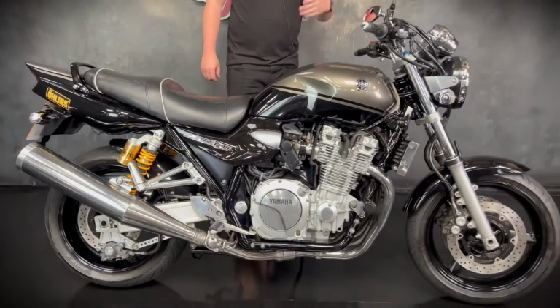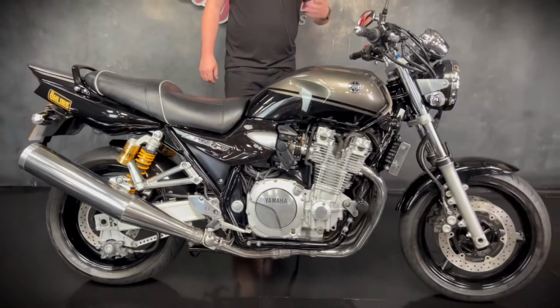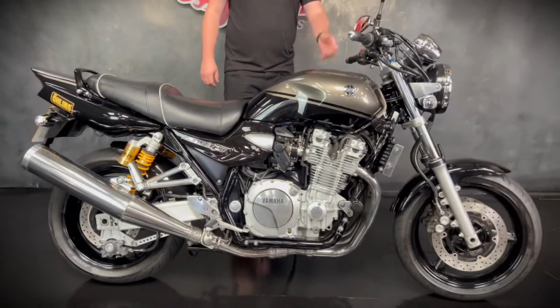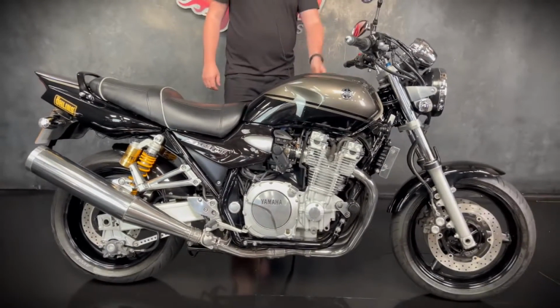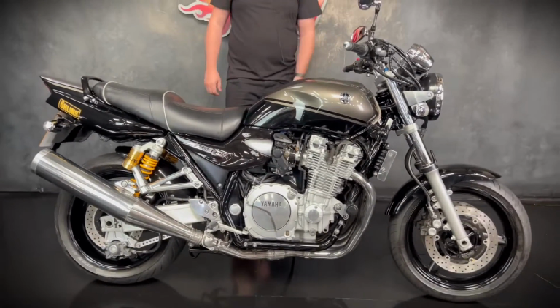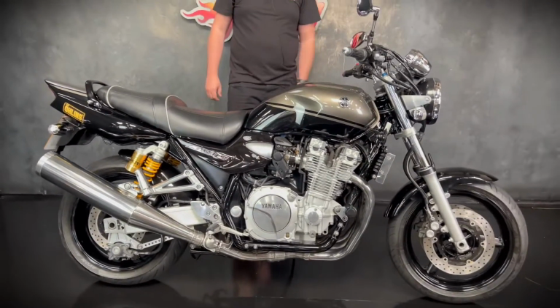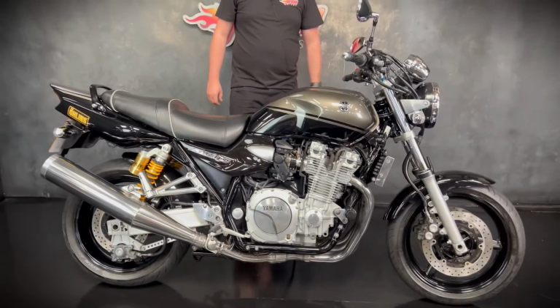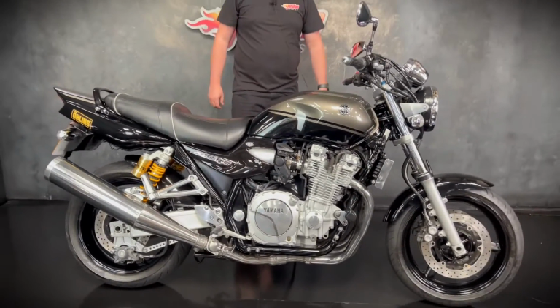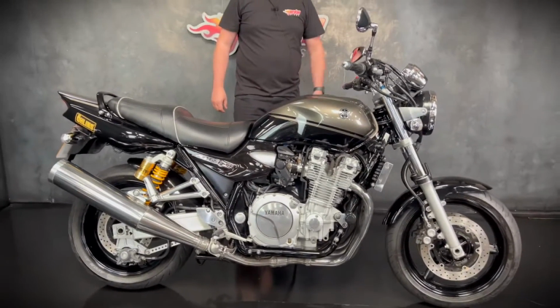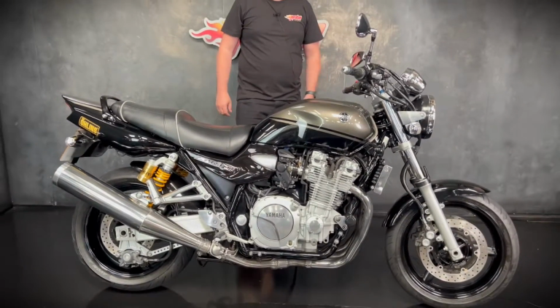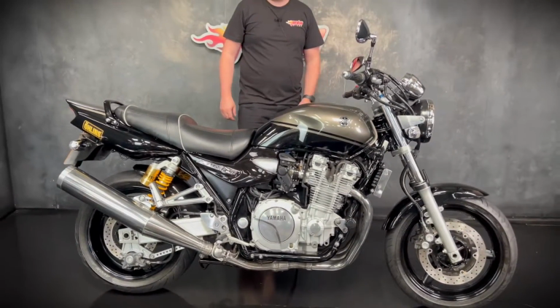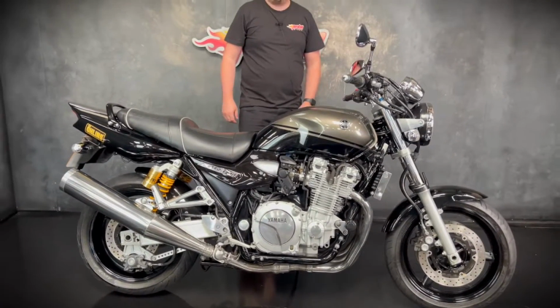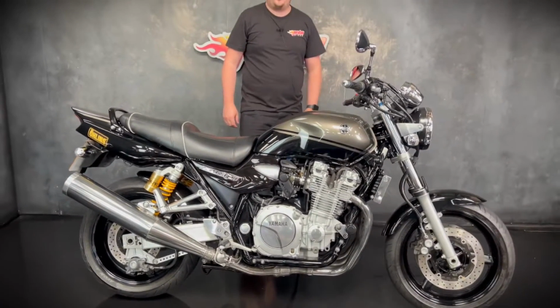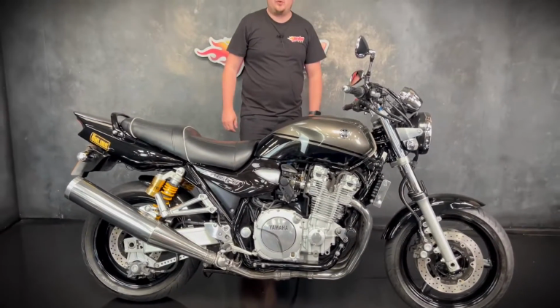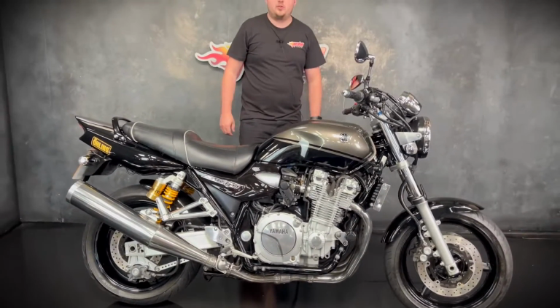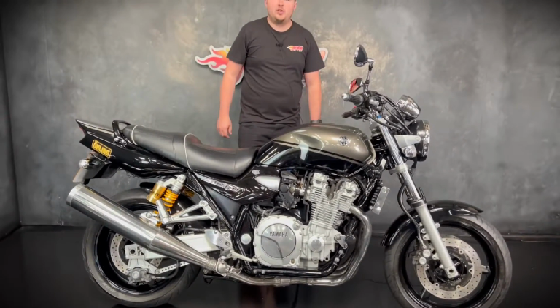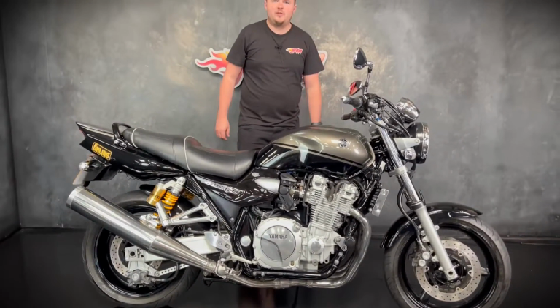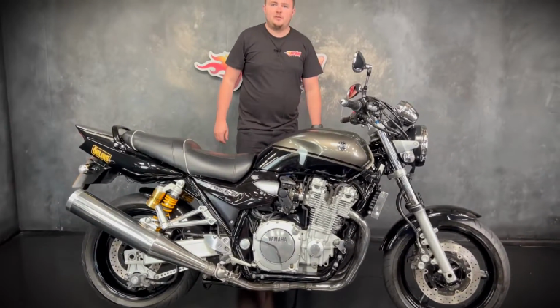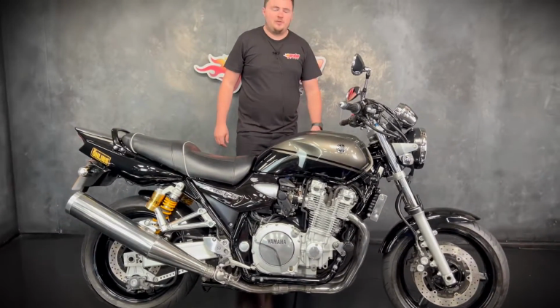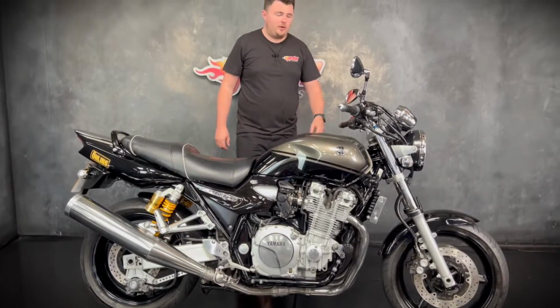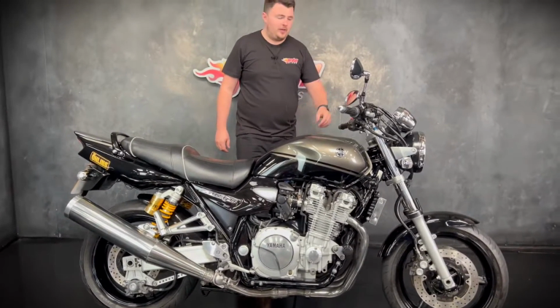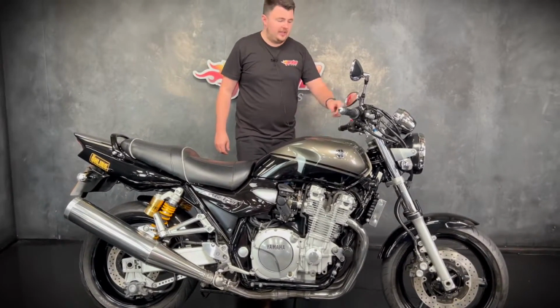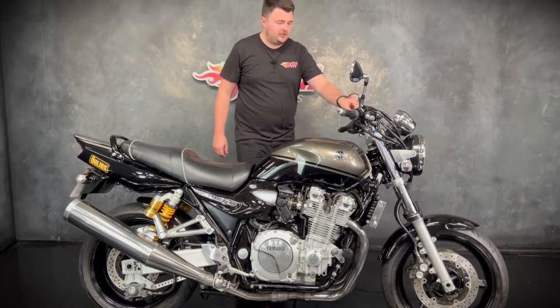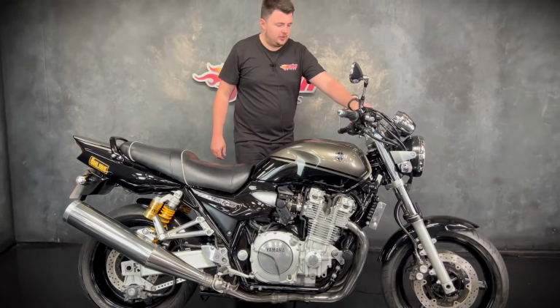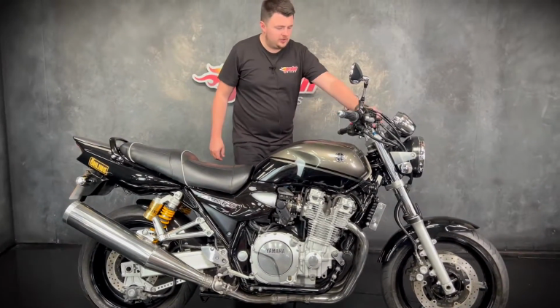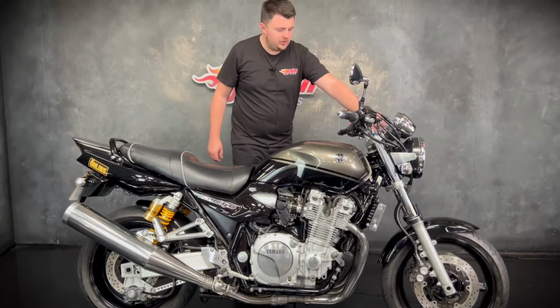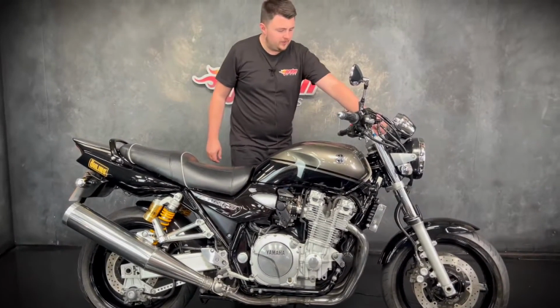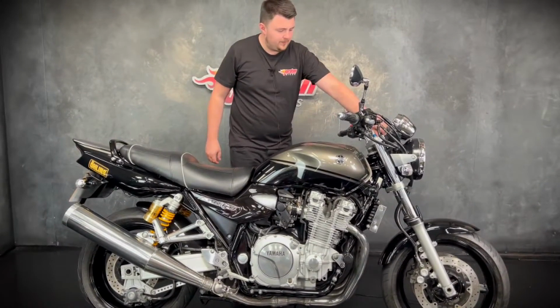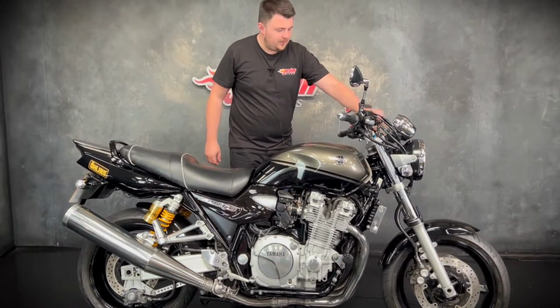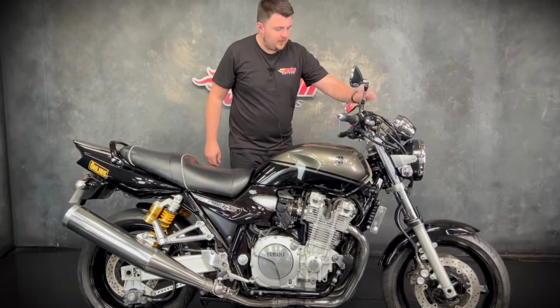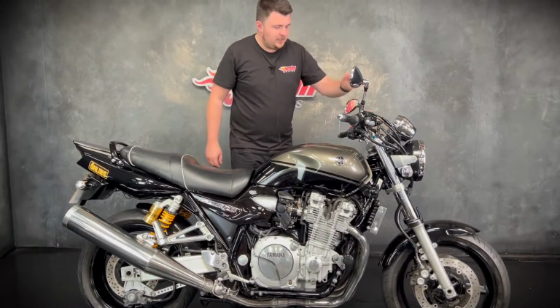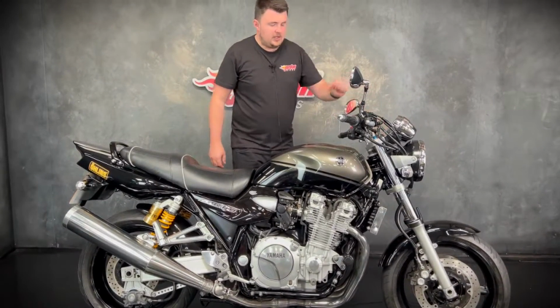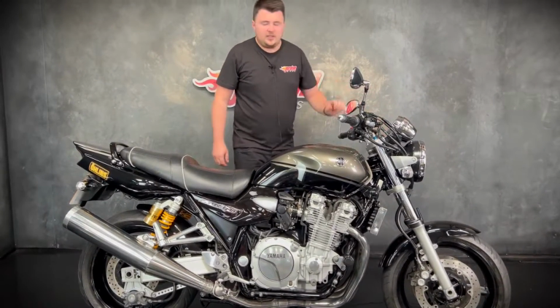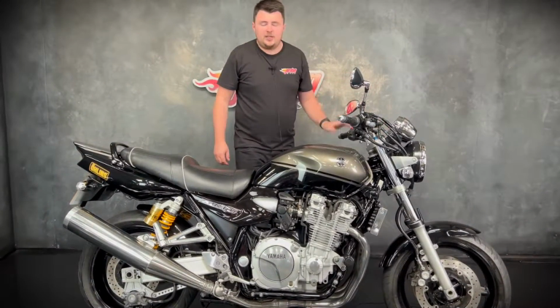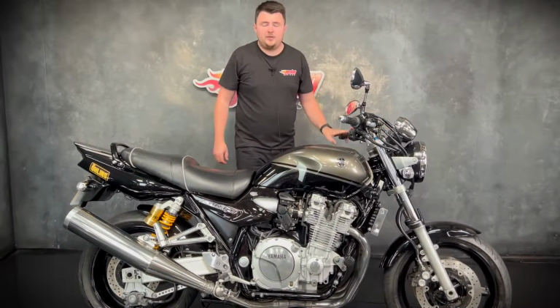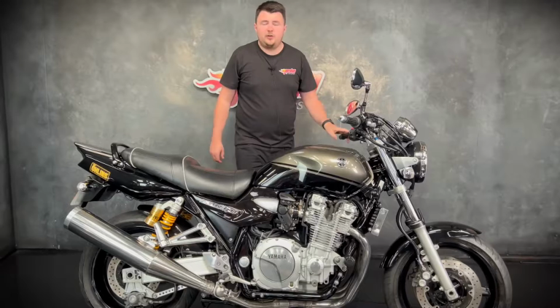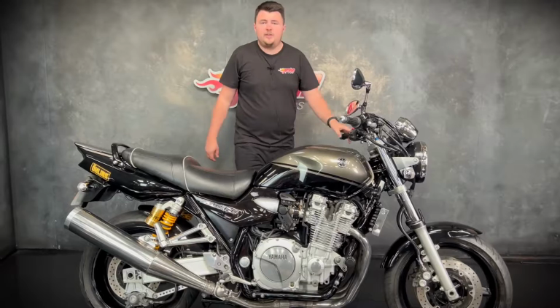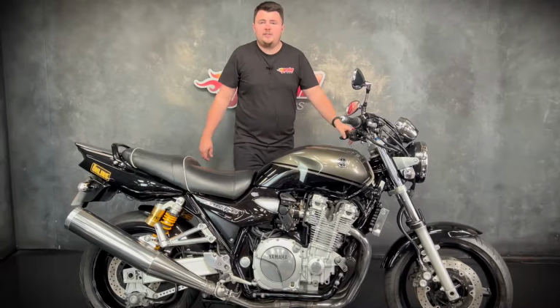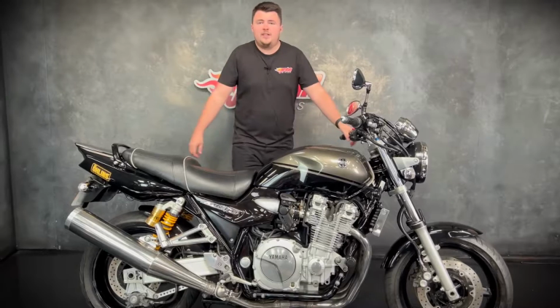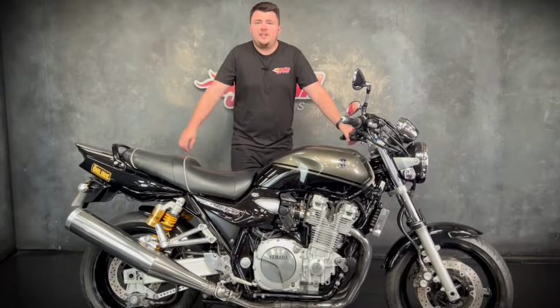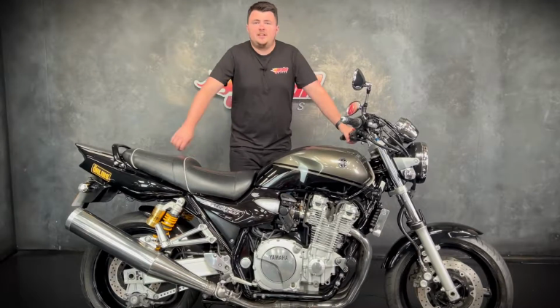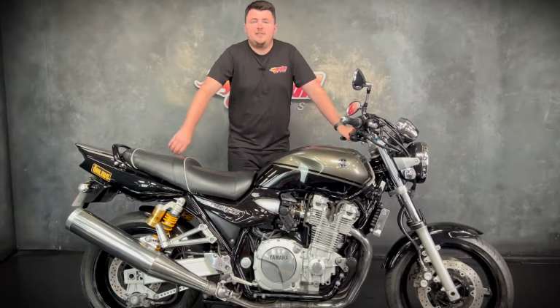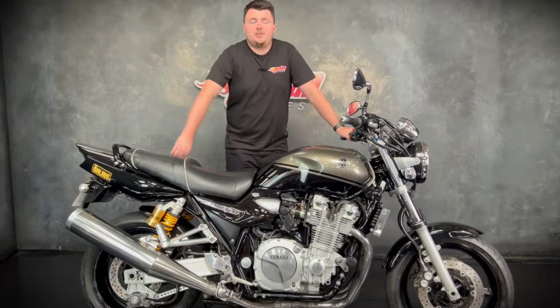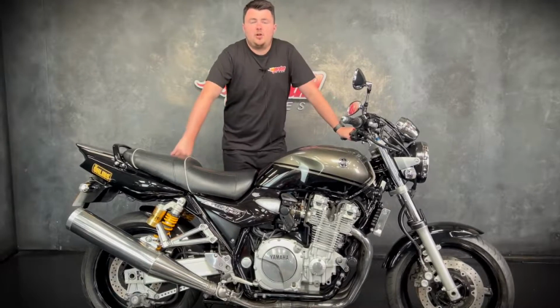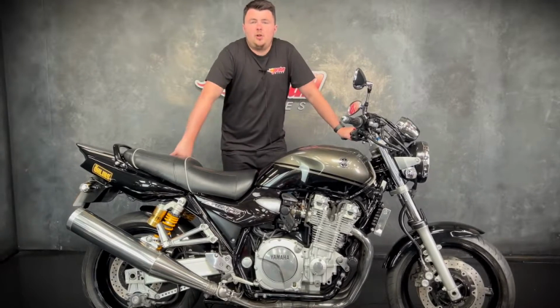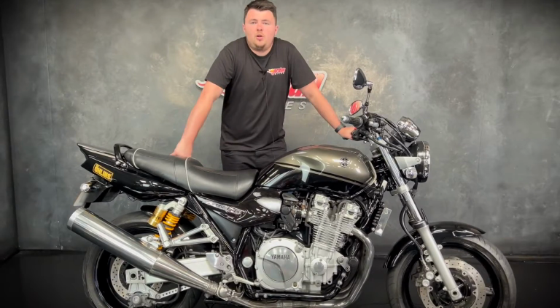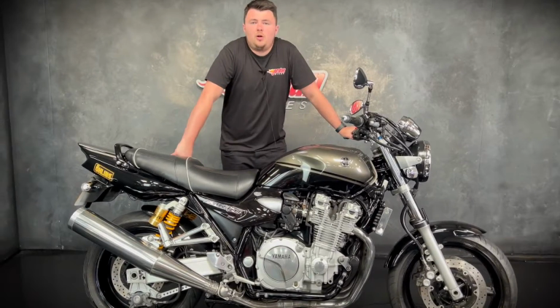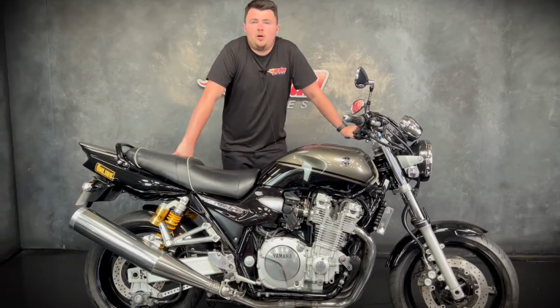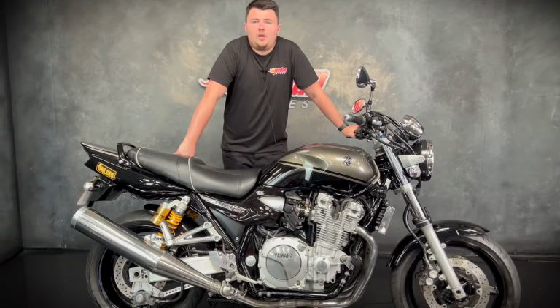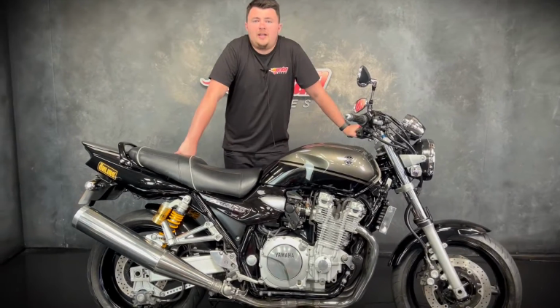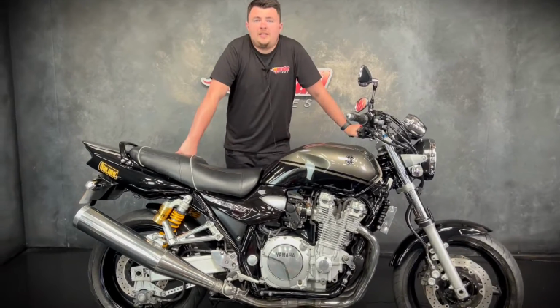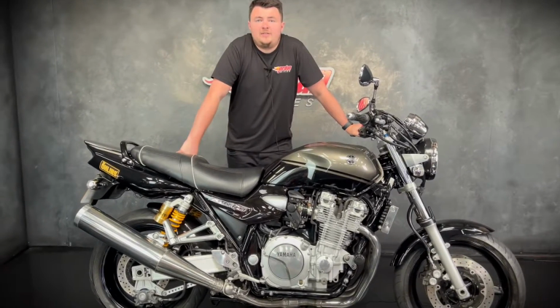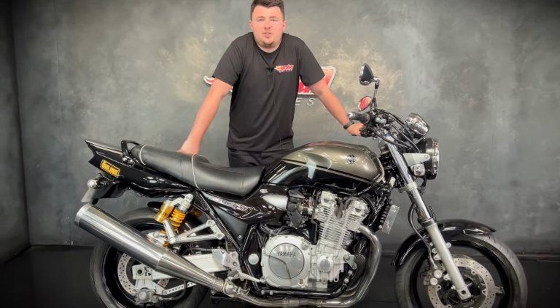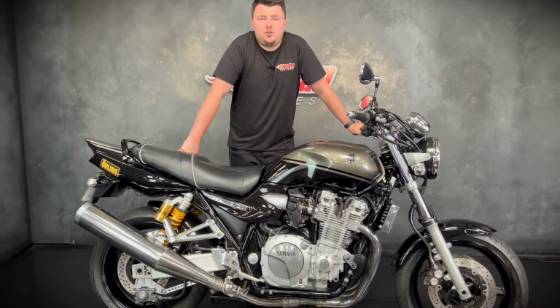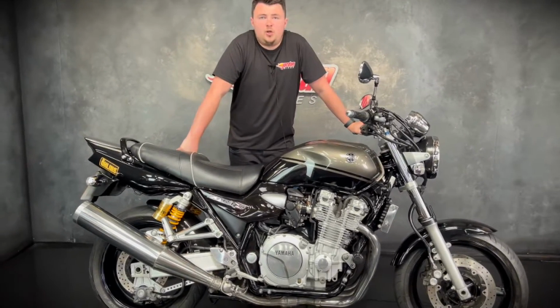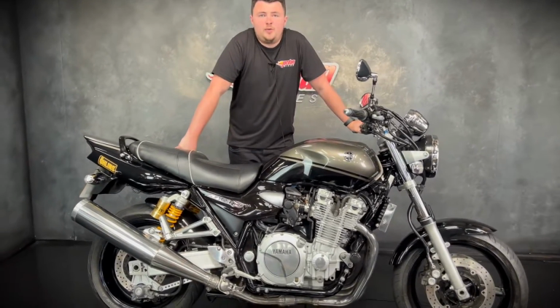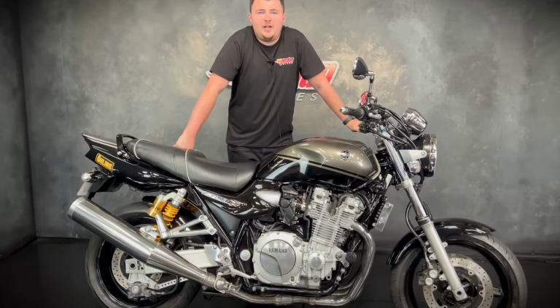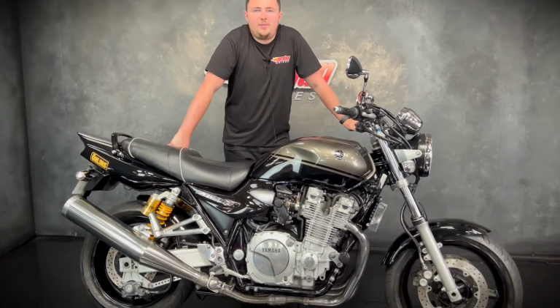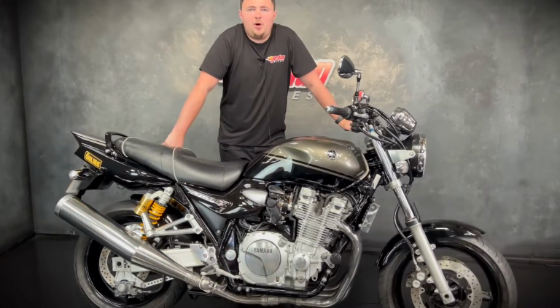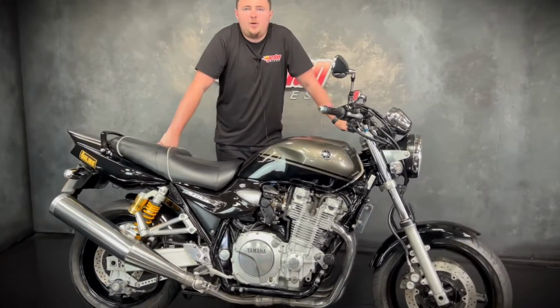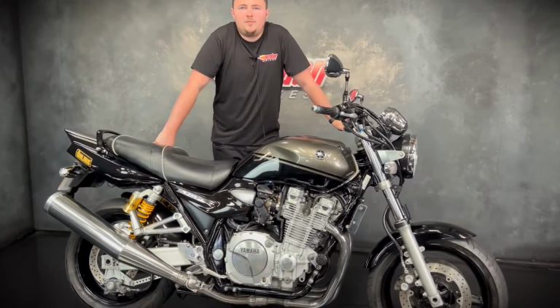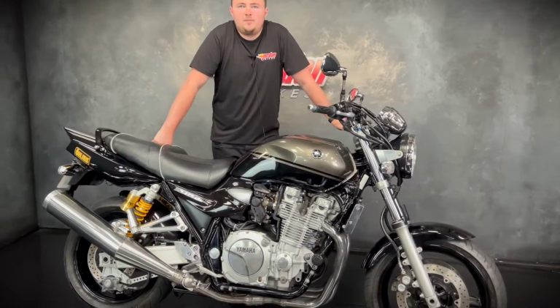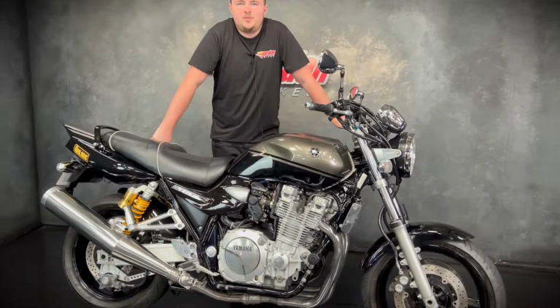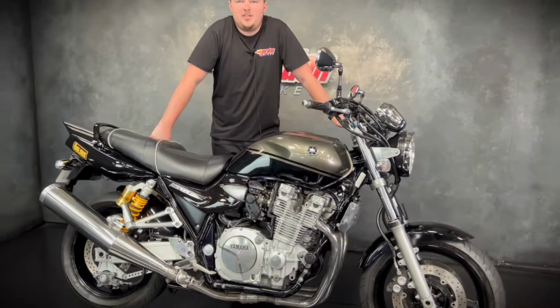We're going to give the bike a really thorough service before it leaves us. If you do fancy it, give us a call — come down to the showroom and get it bought. Cheers.